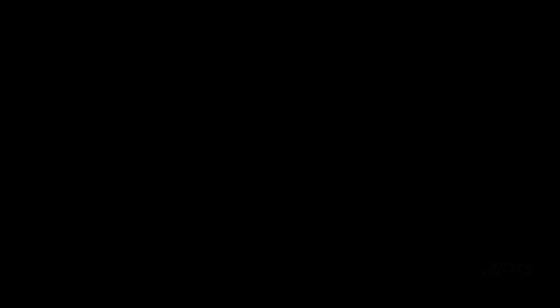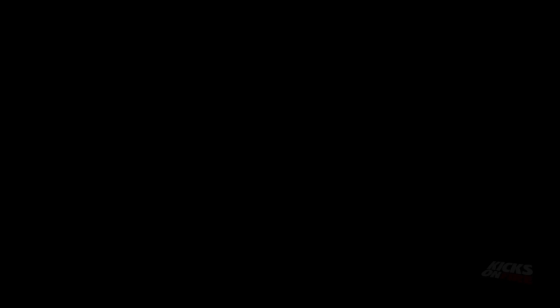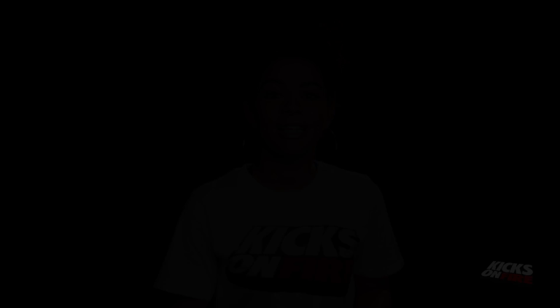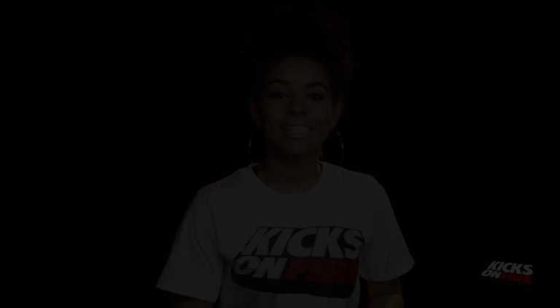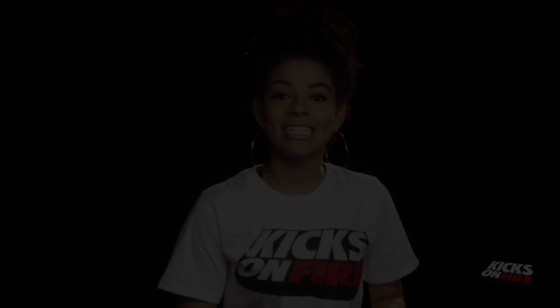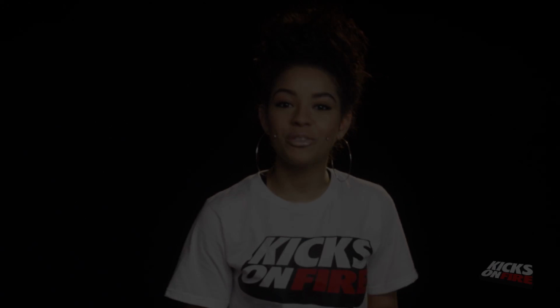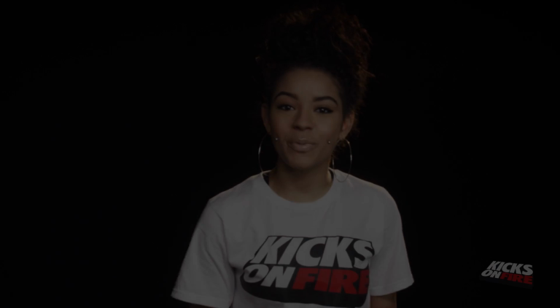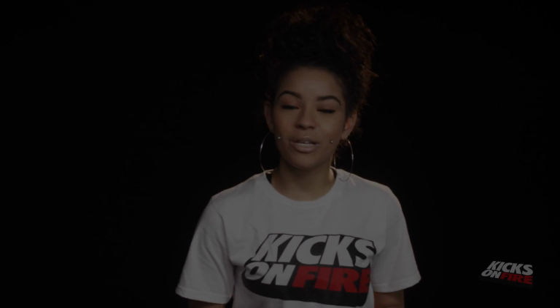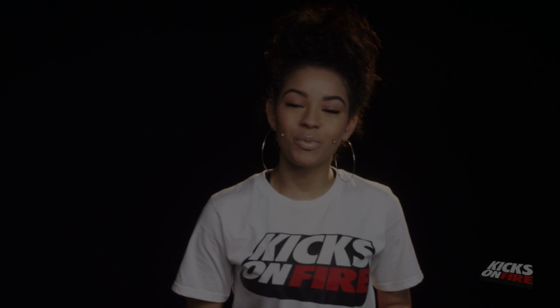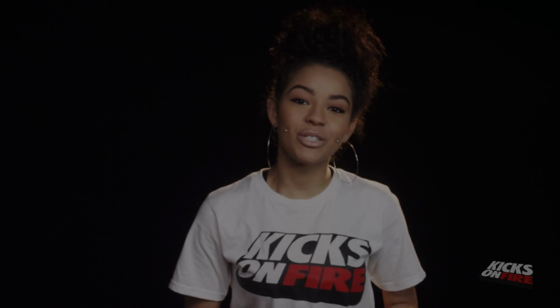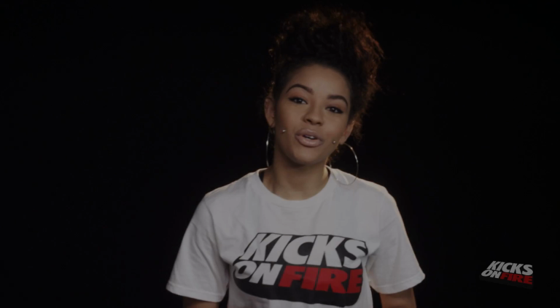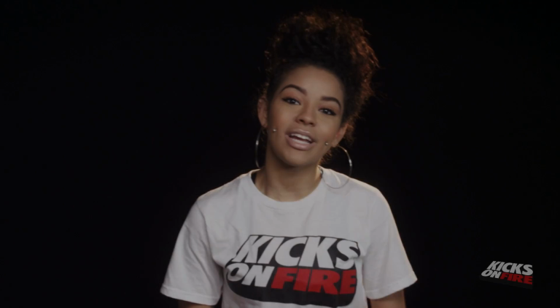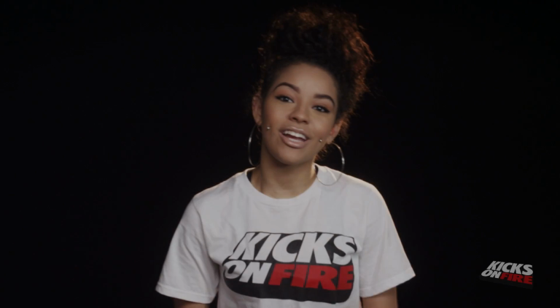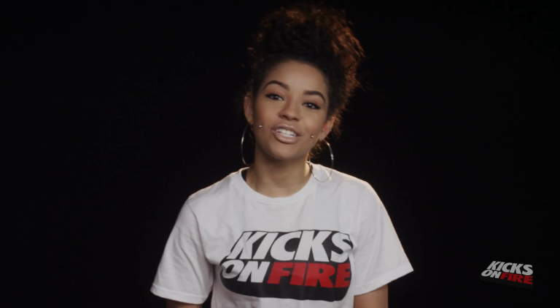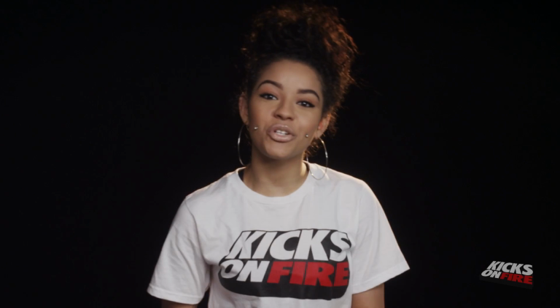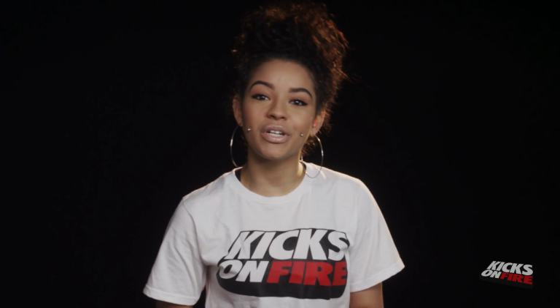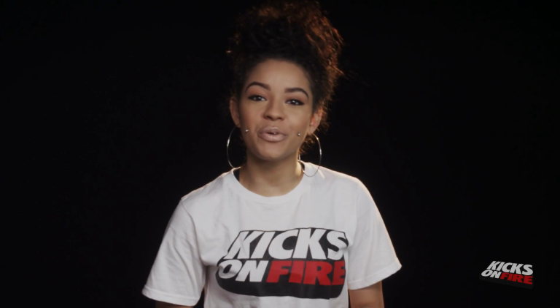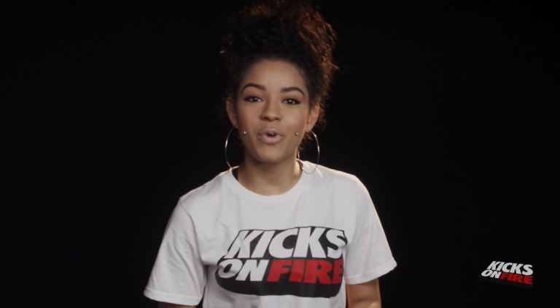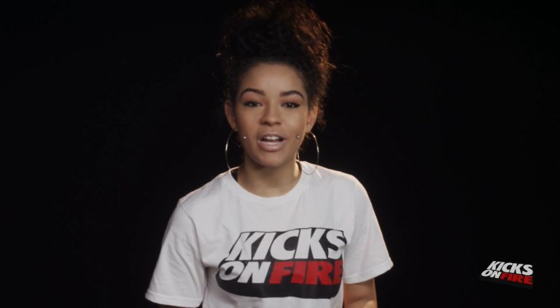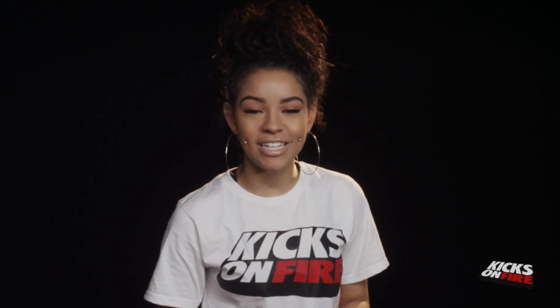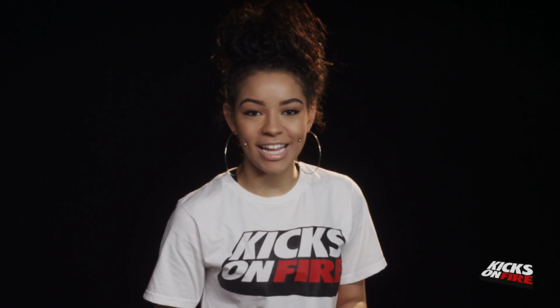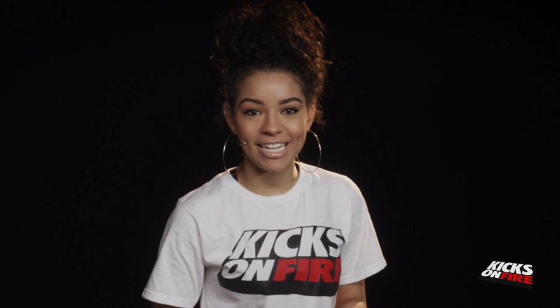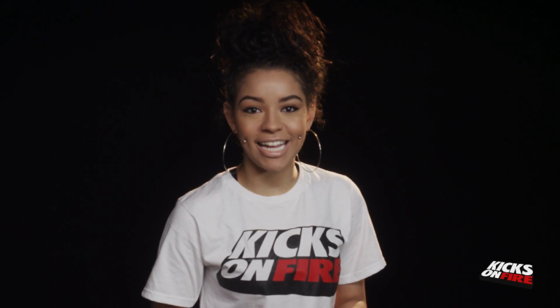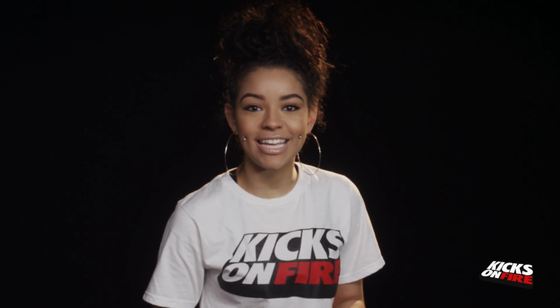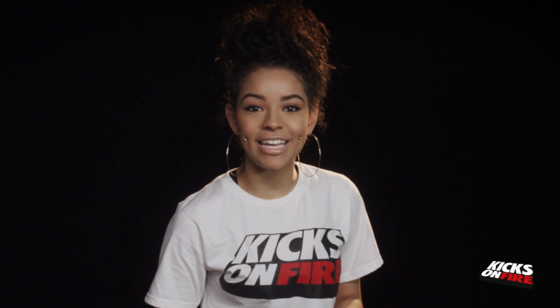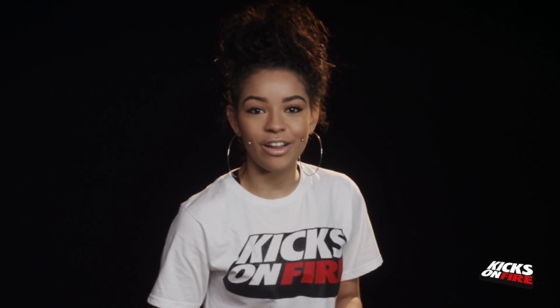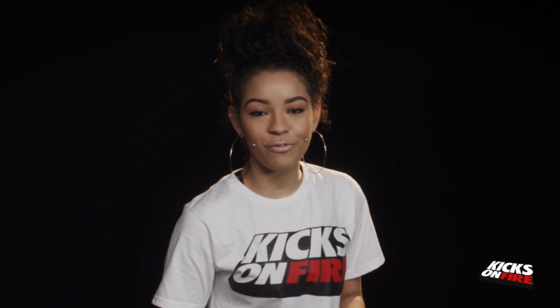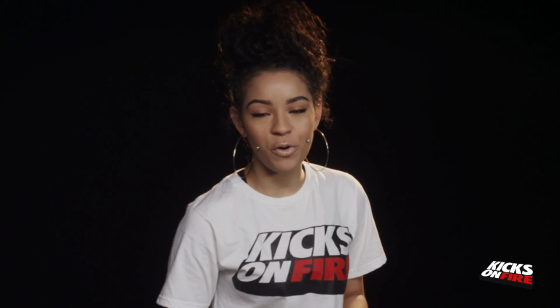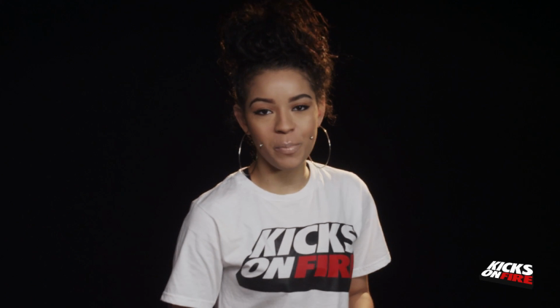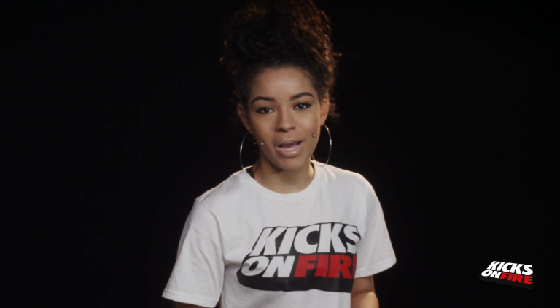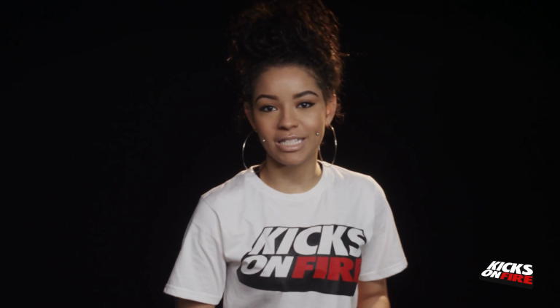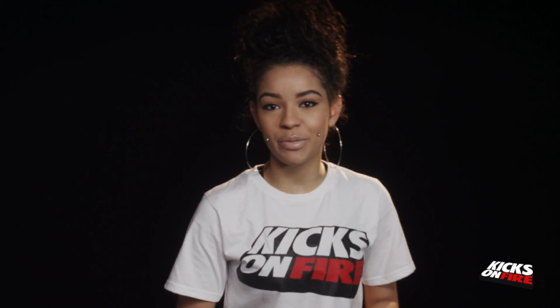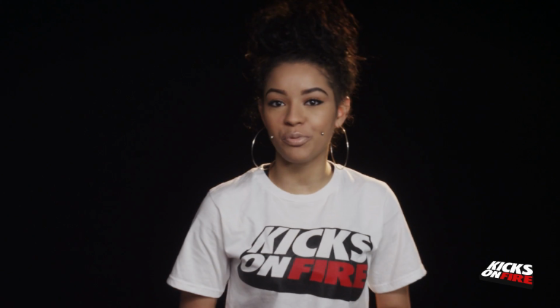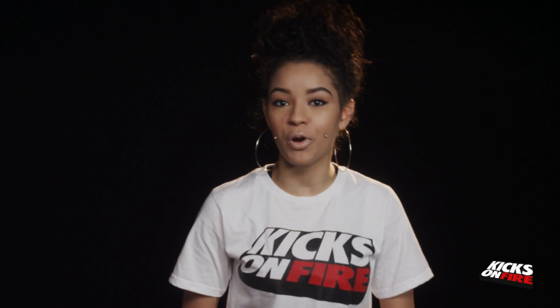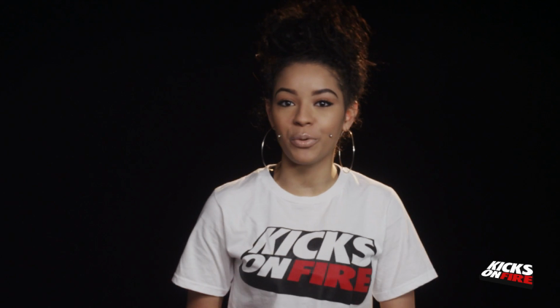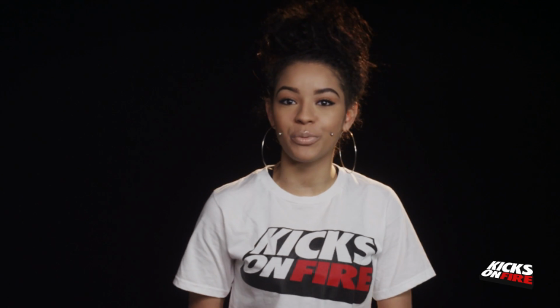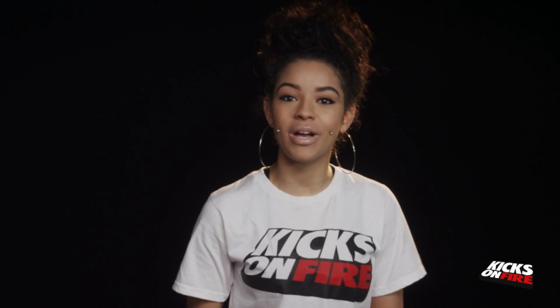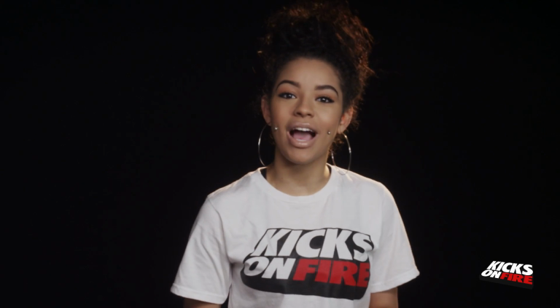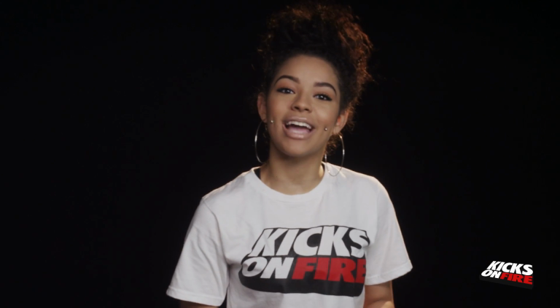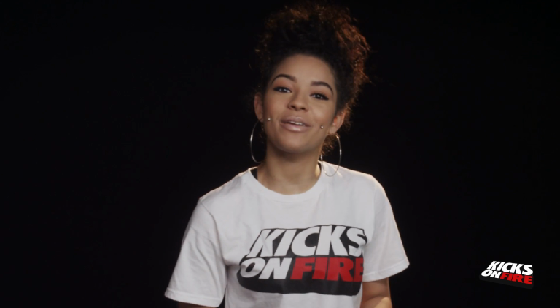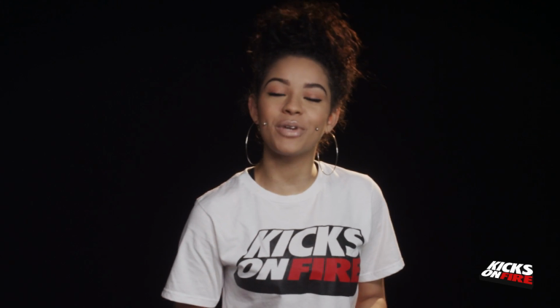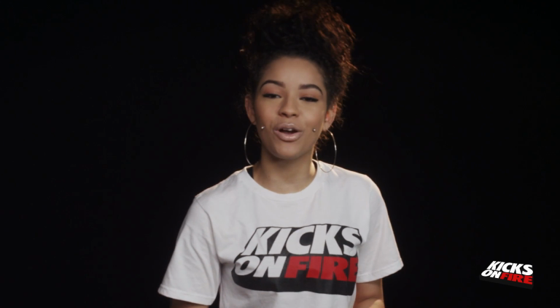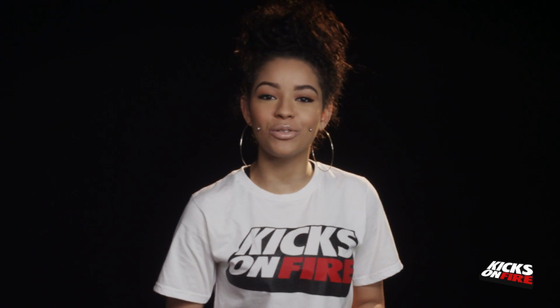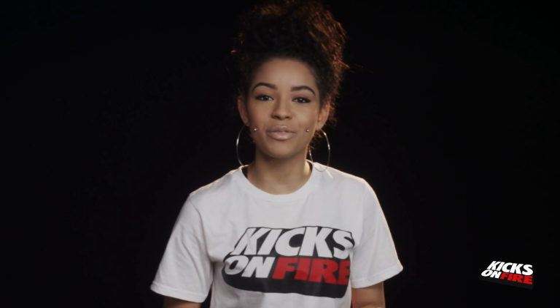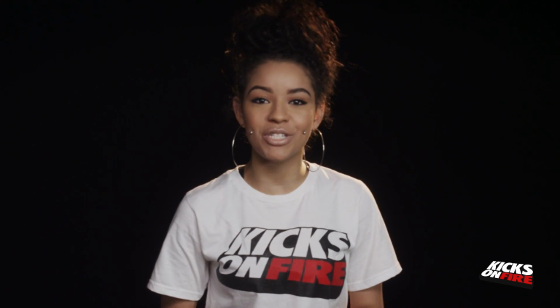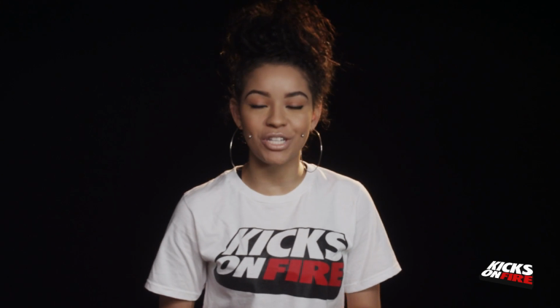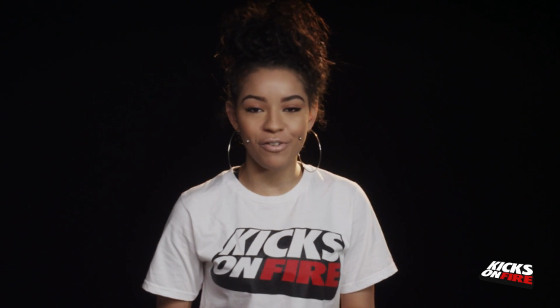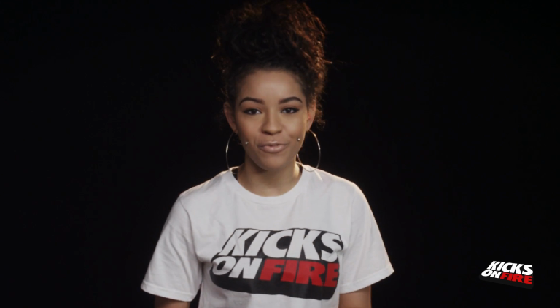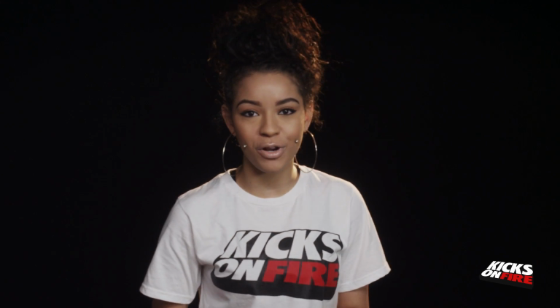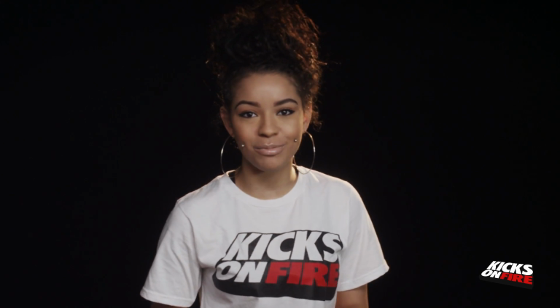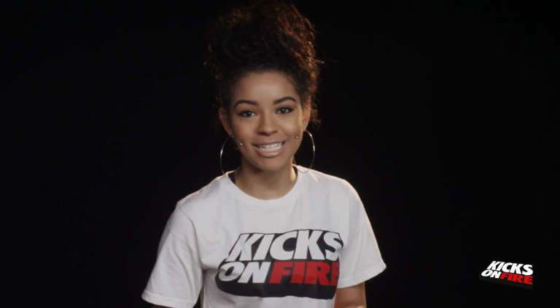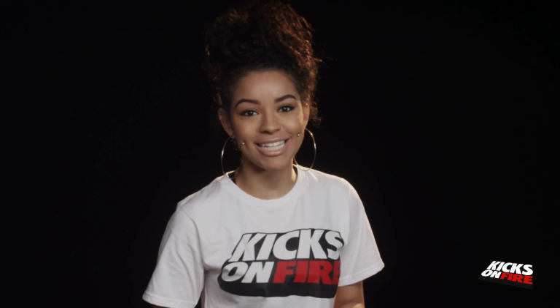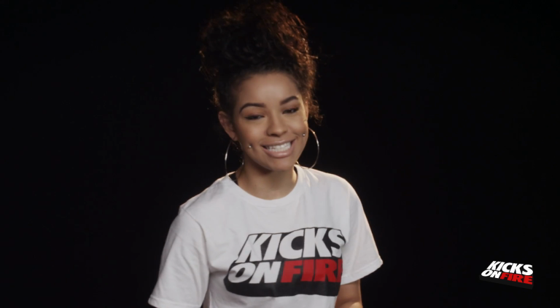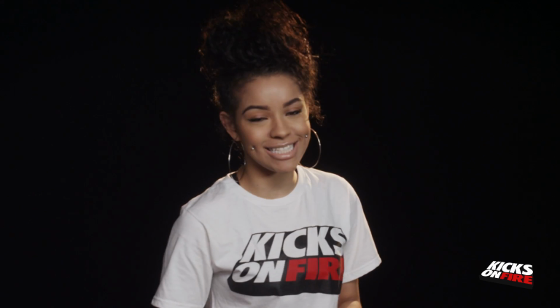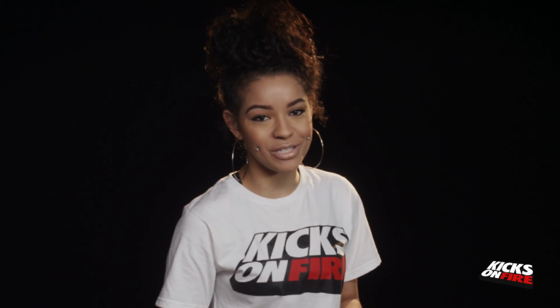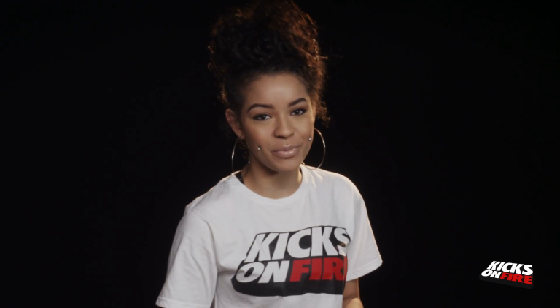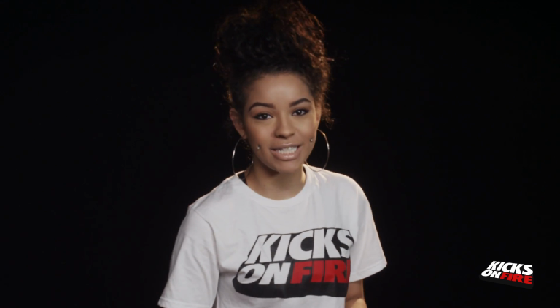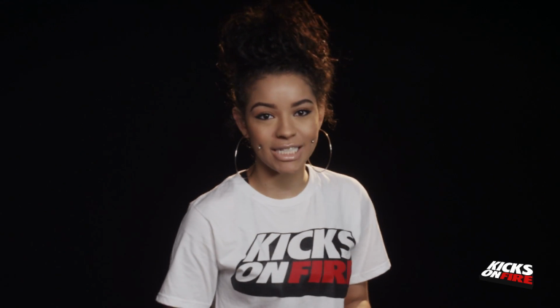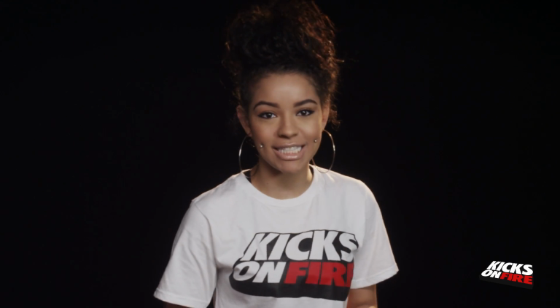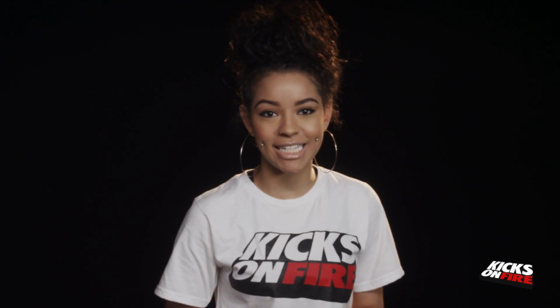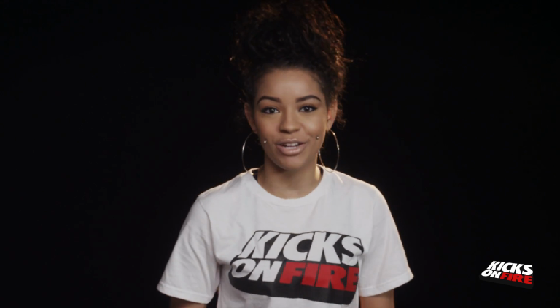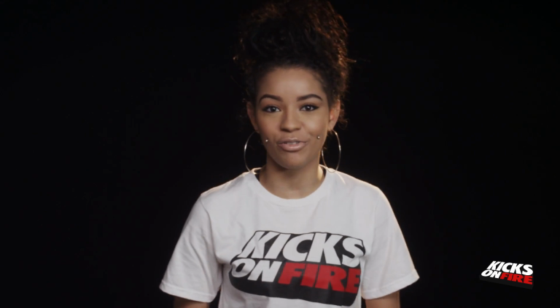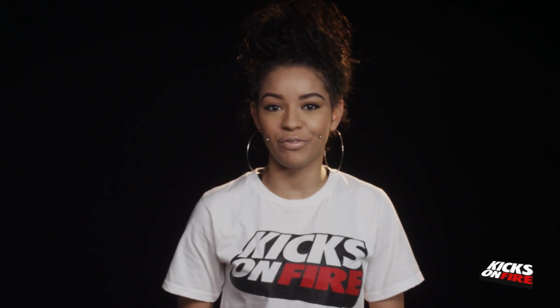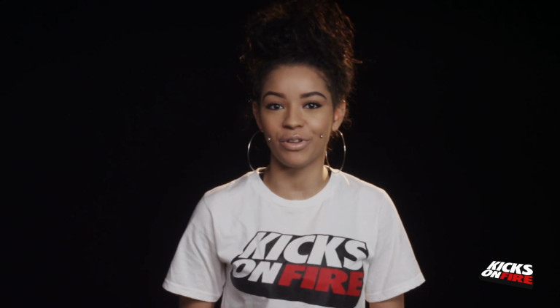This week we talk Air Jordan 1 and Nike Air Foam Posit Pro. I am your host, Michelle Forbes, and this is the weekly sneaker review.